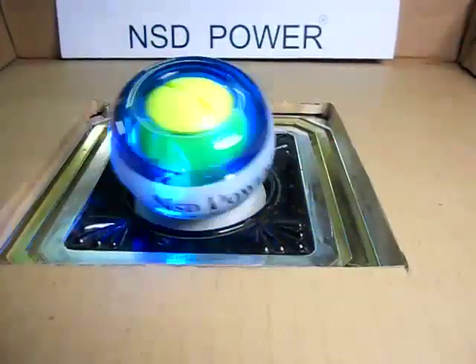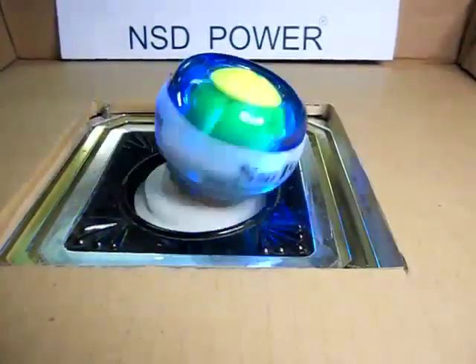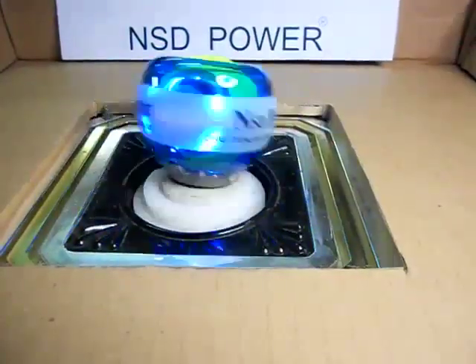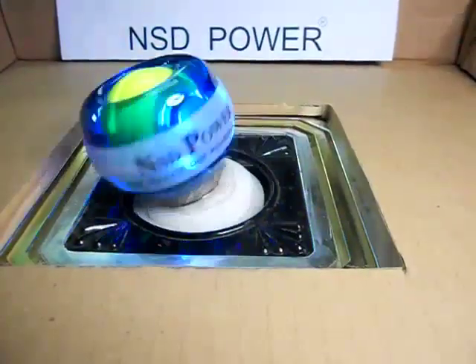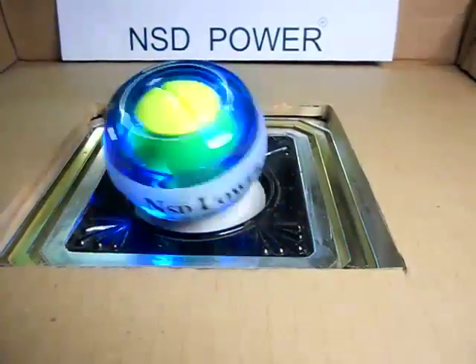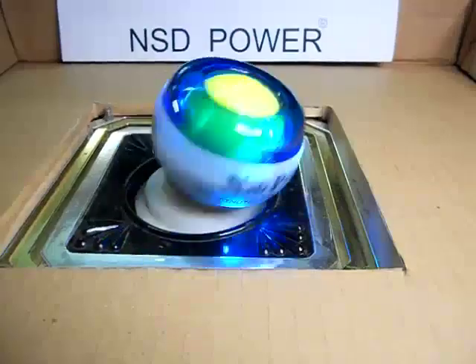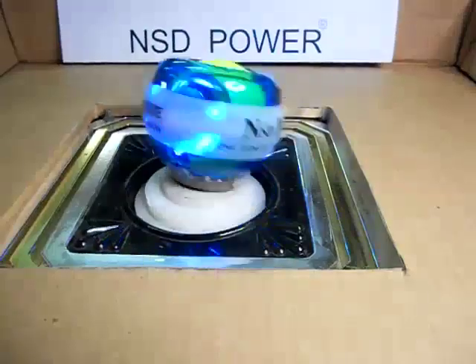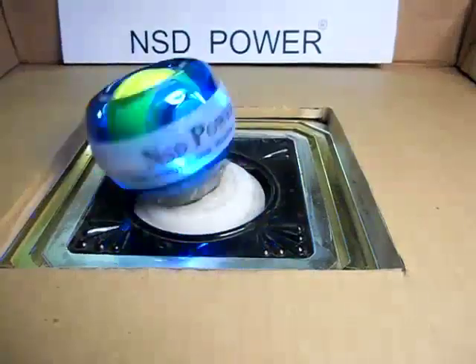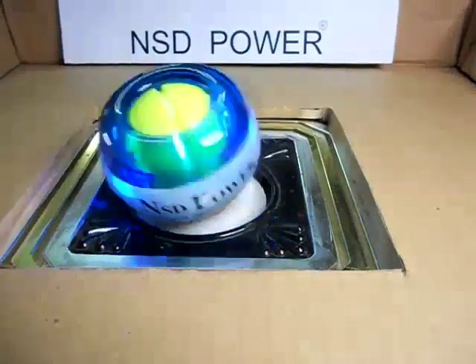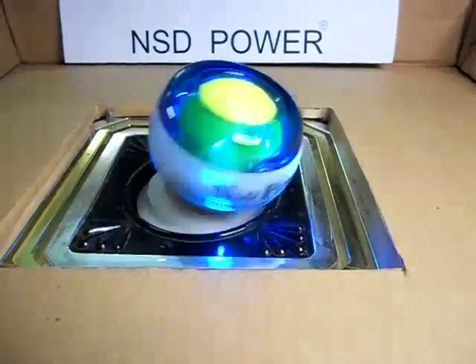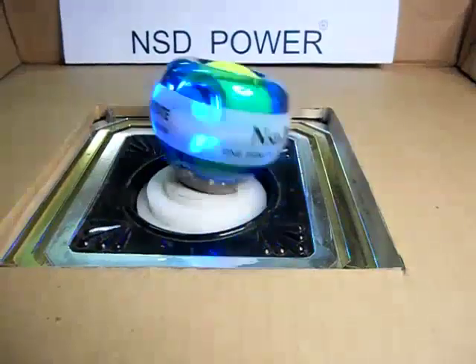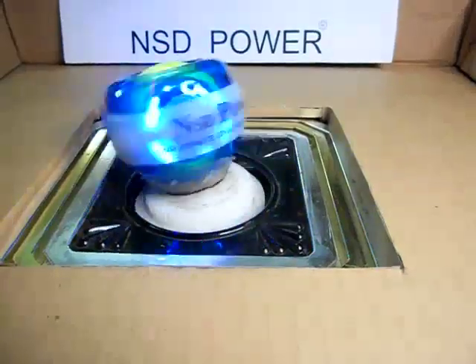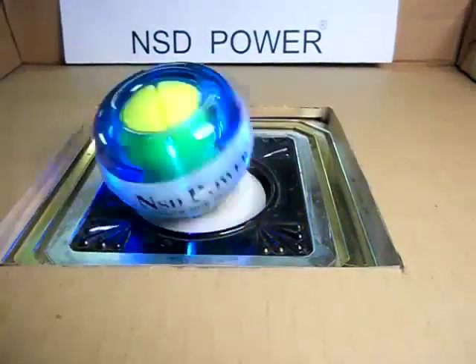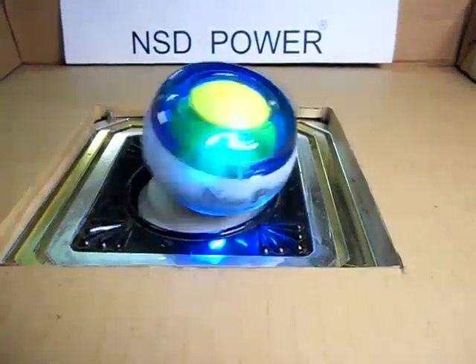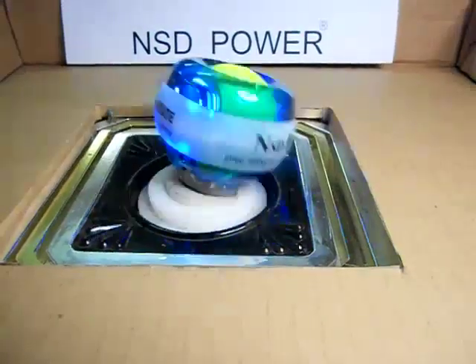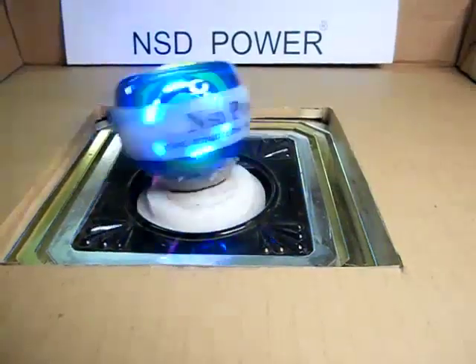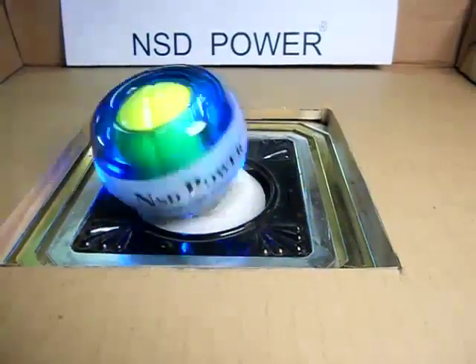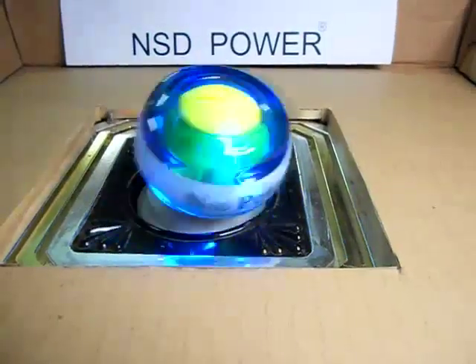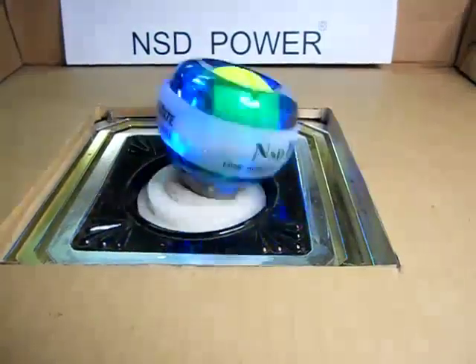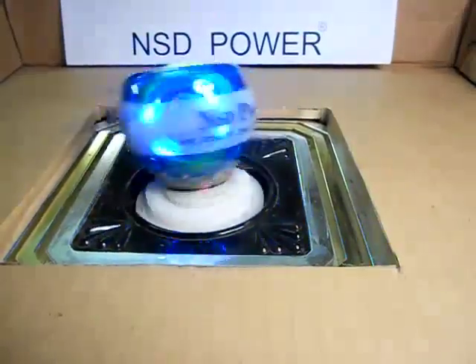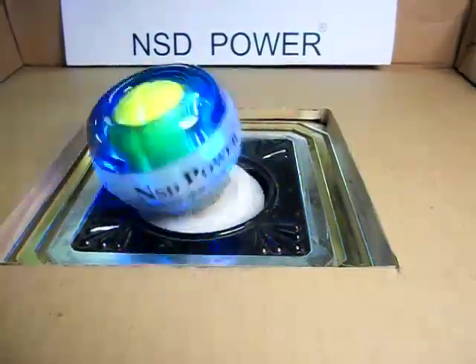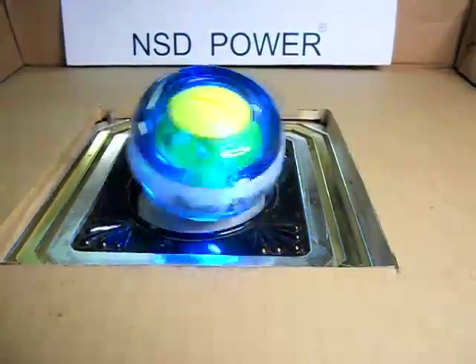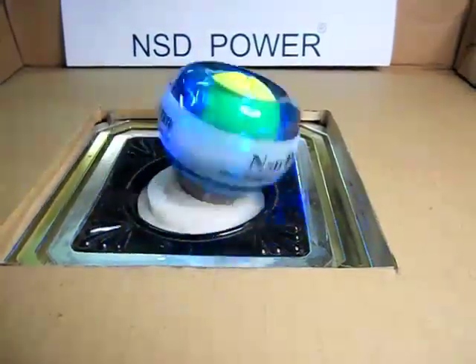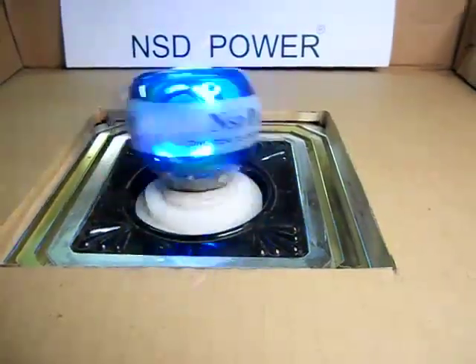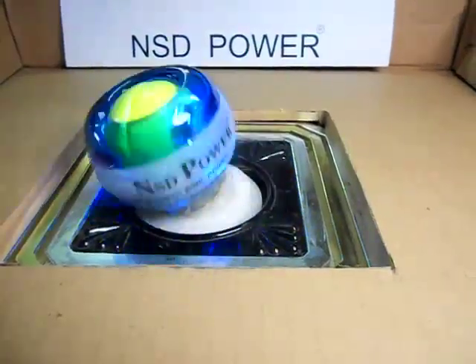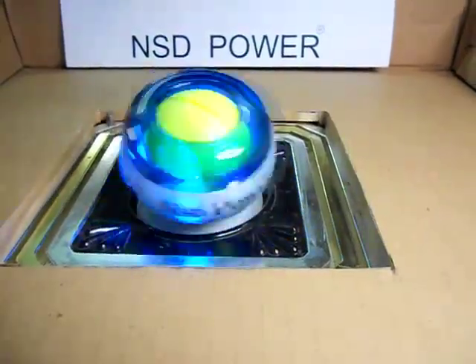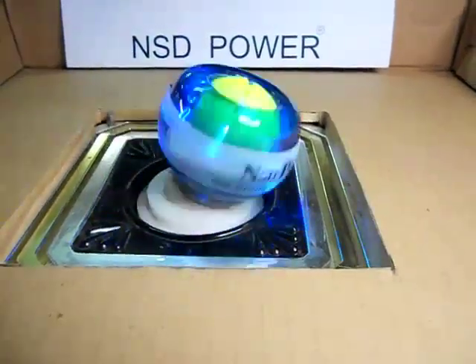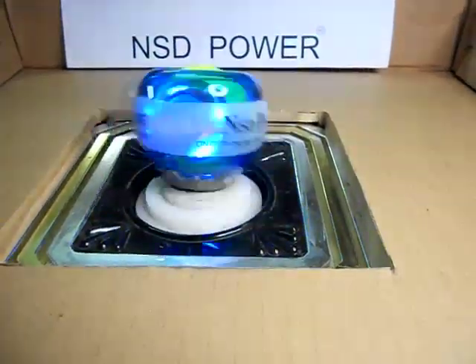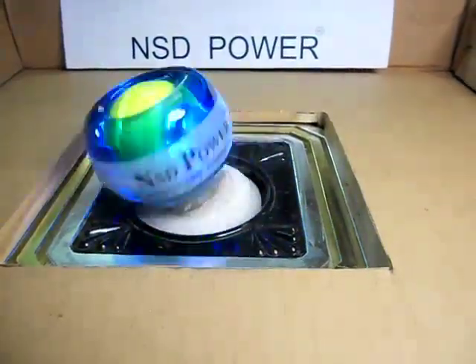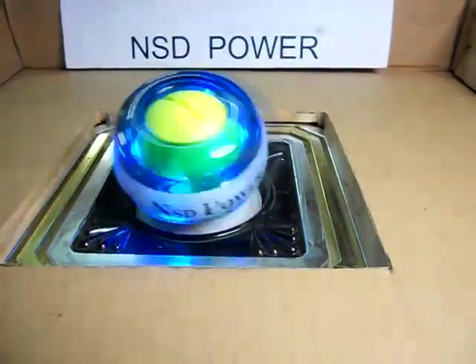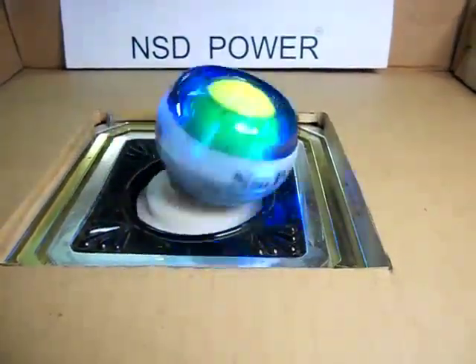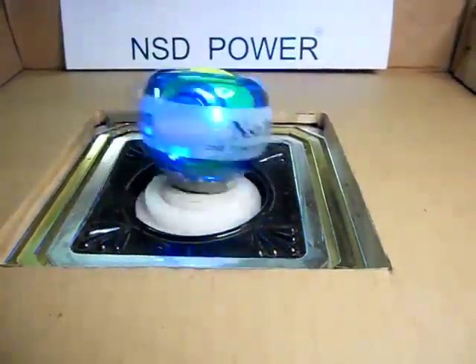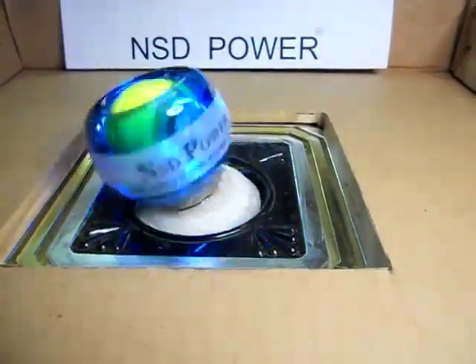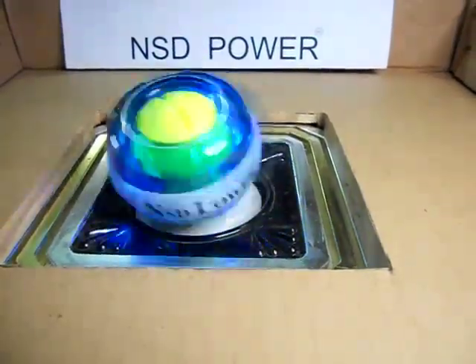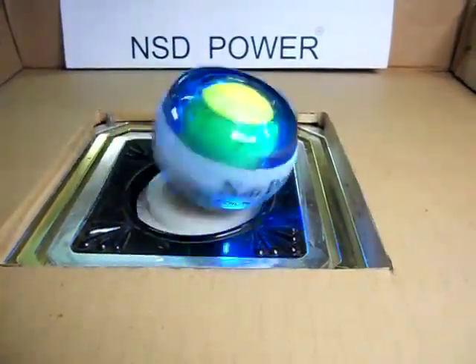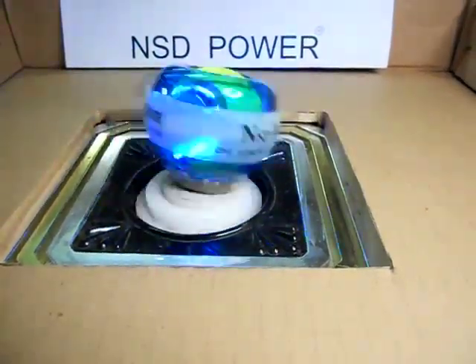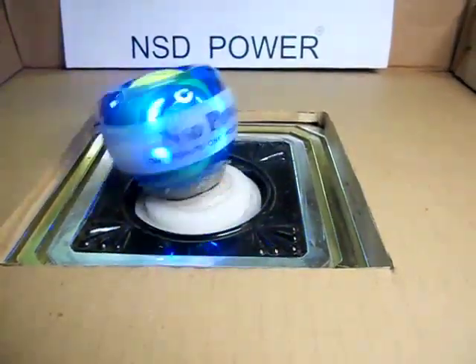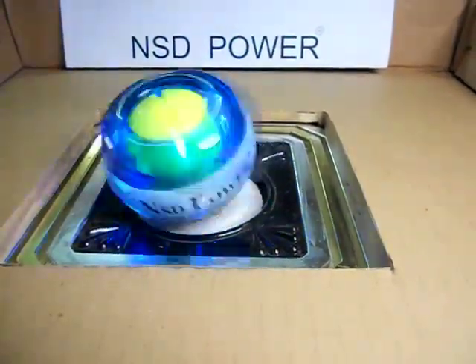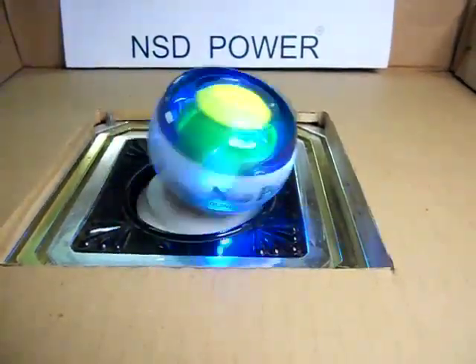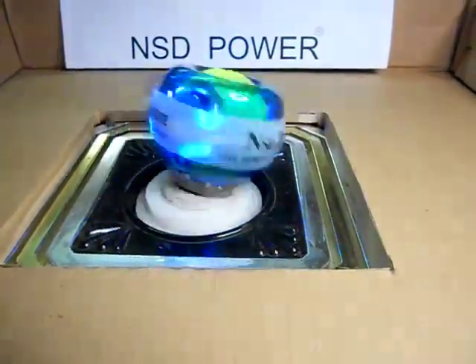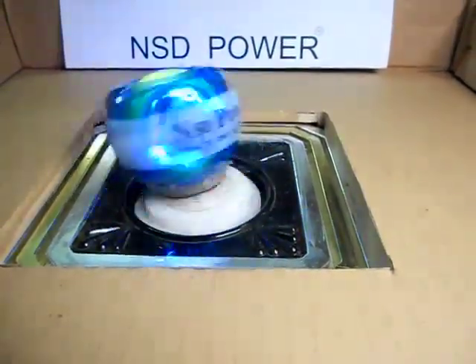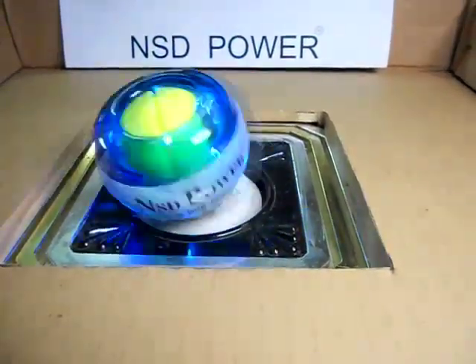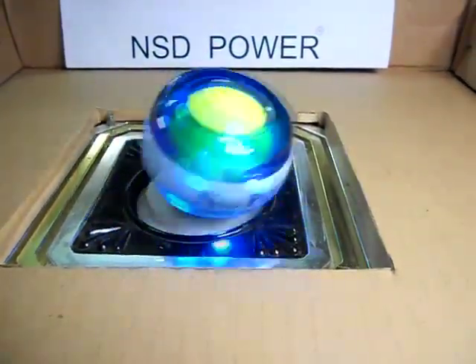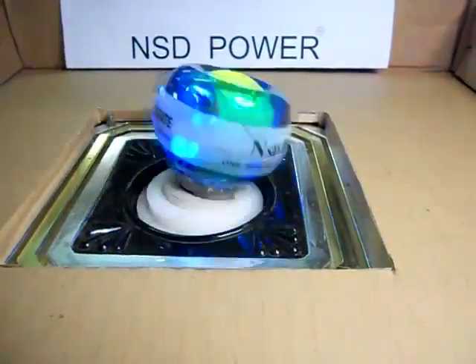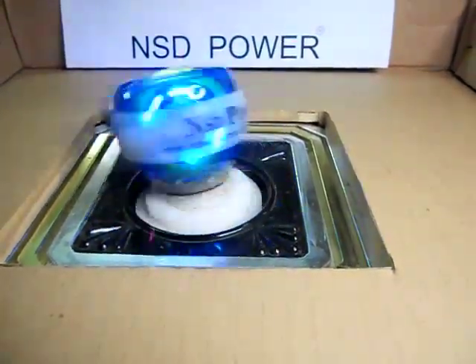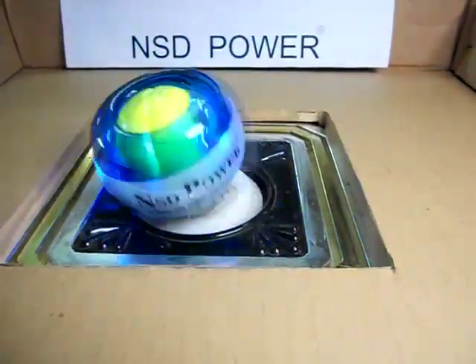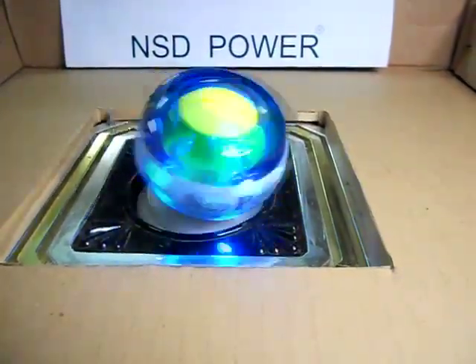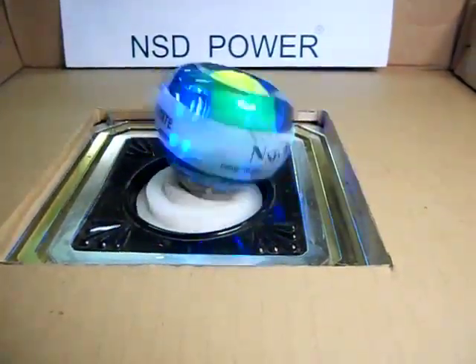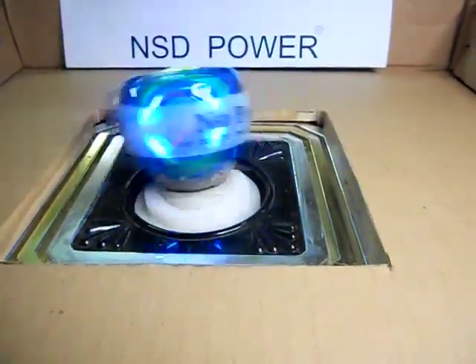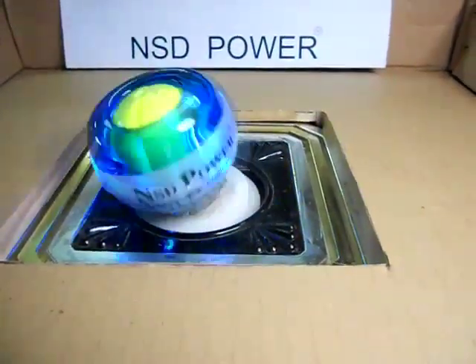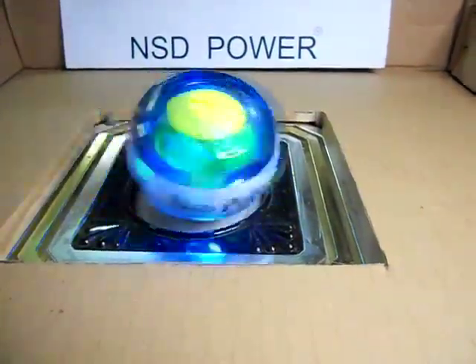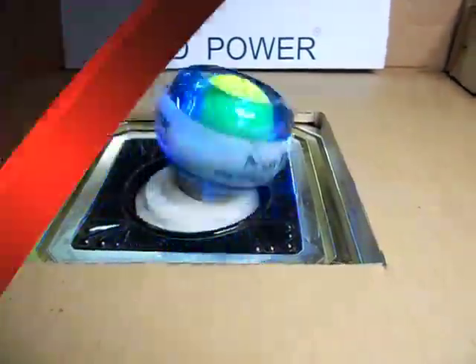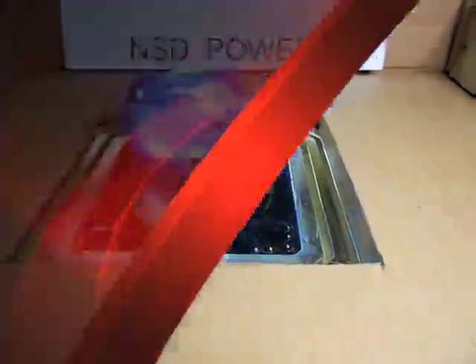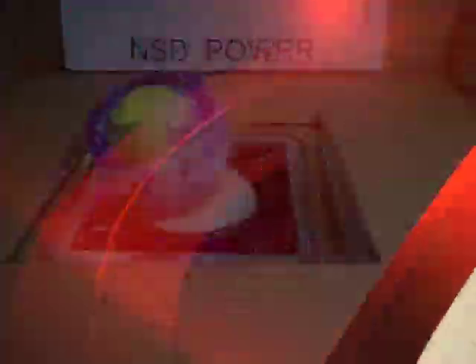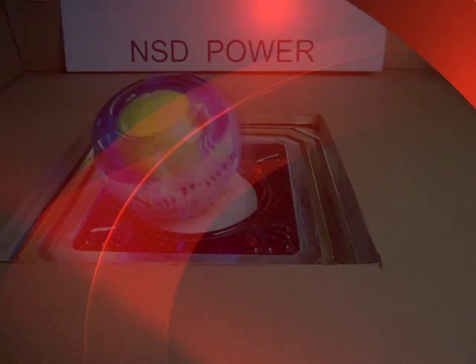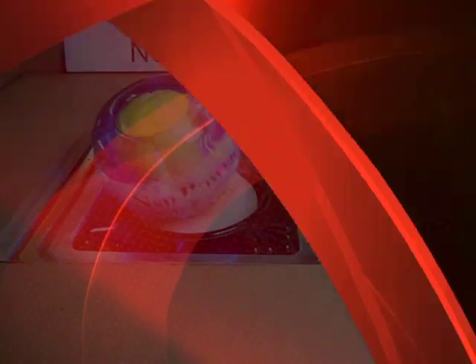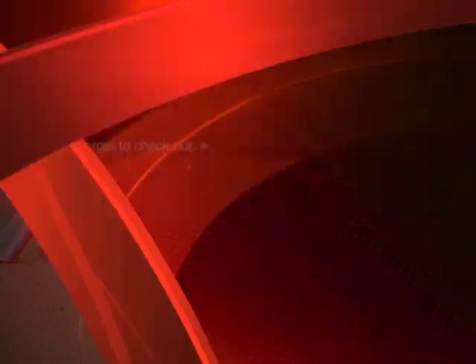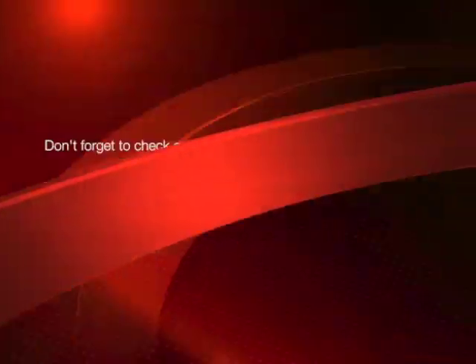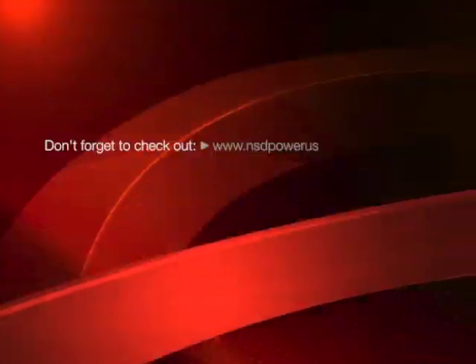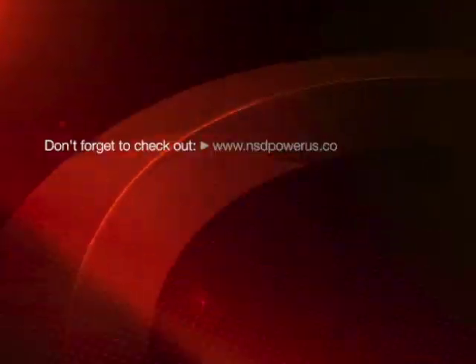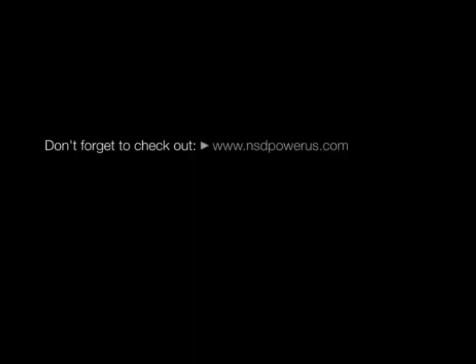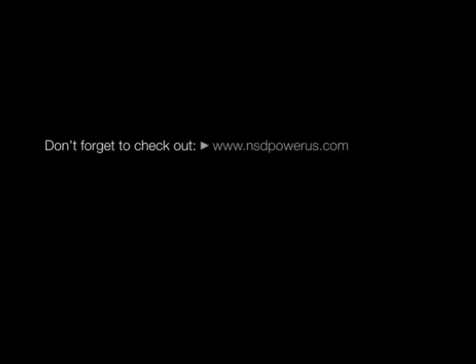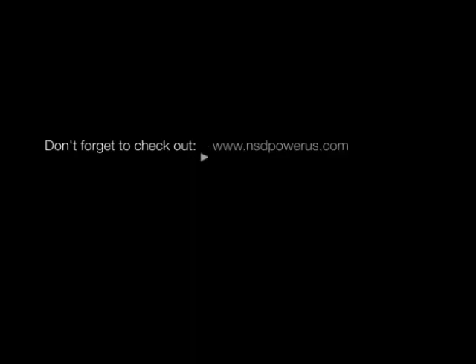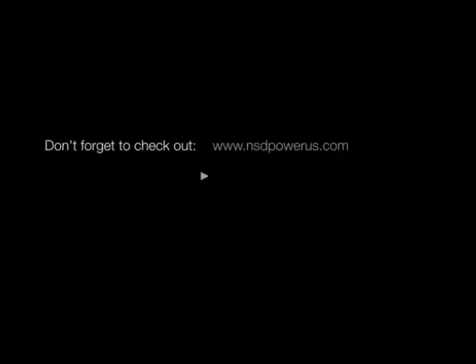Finally, each NSD spinner gets tested on the machine for proper balance.